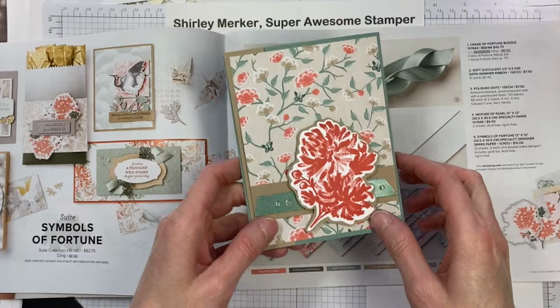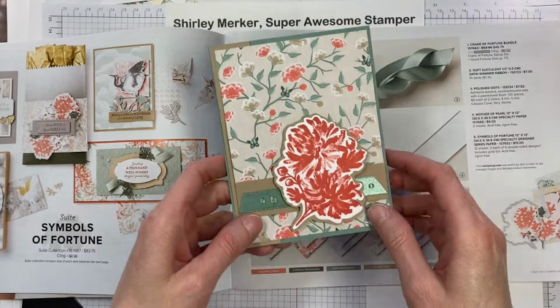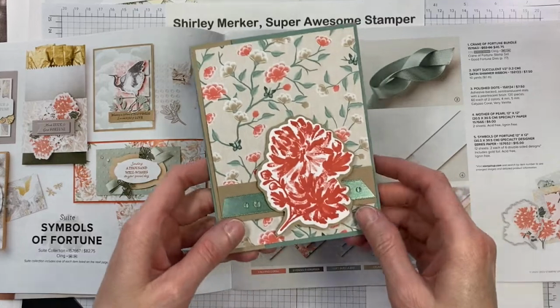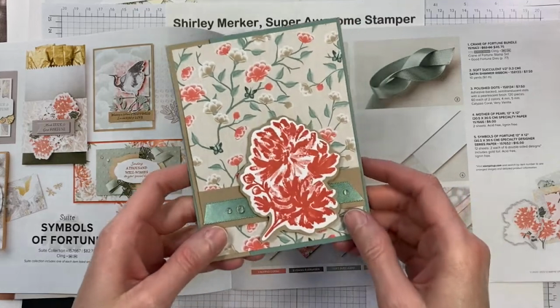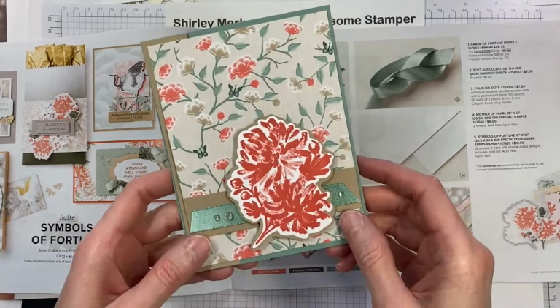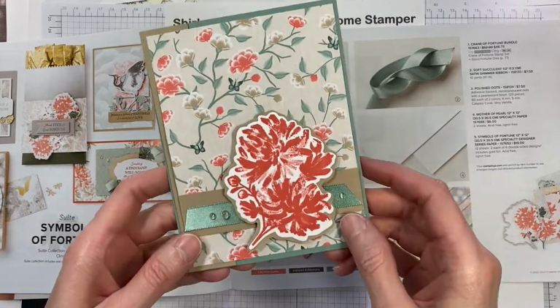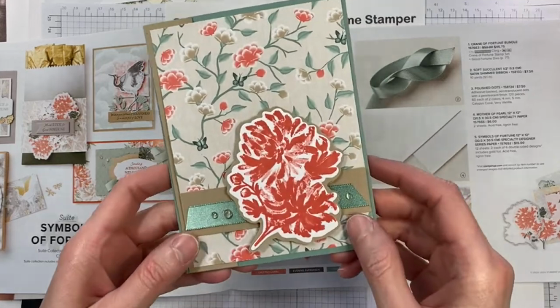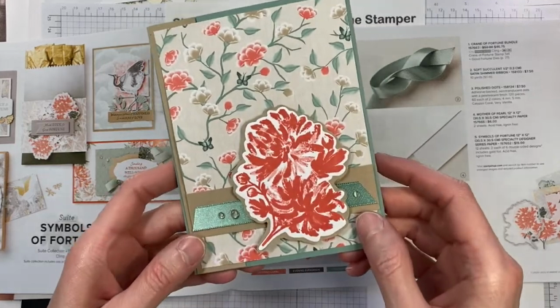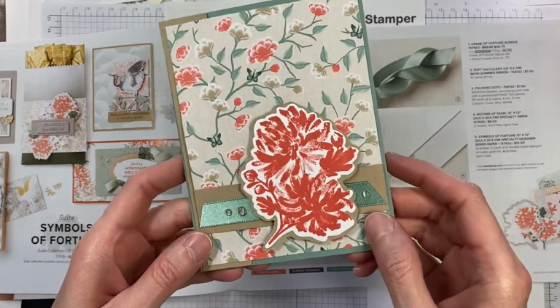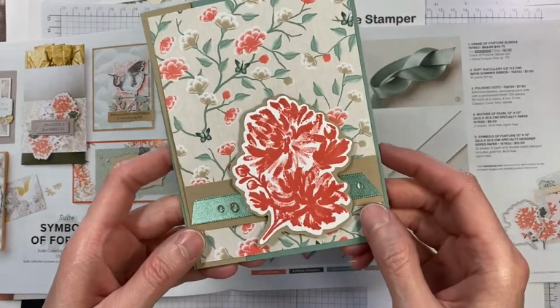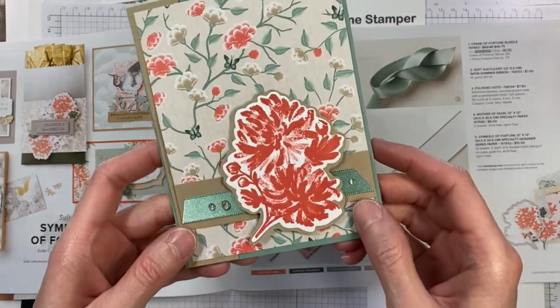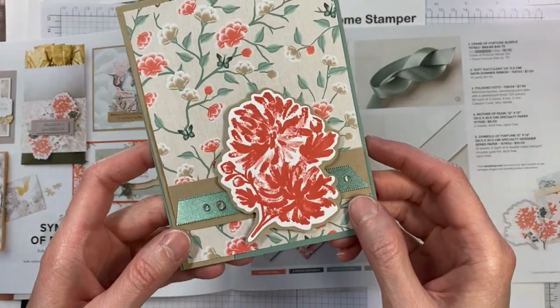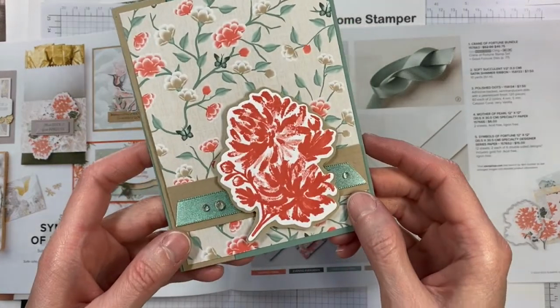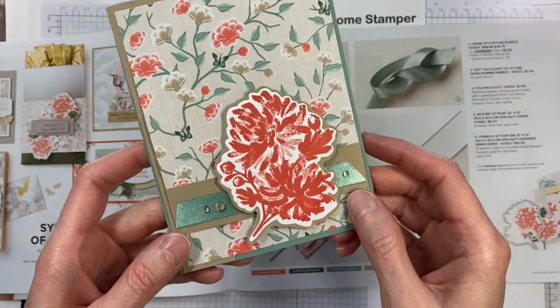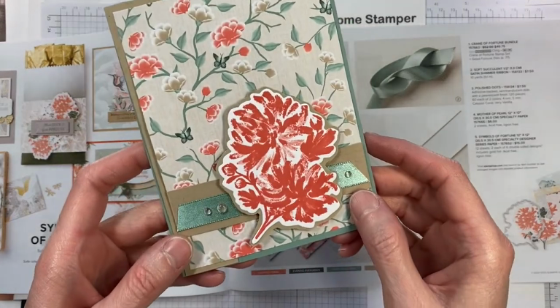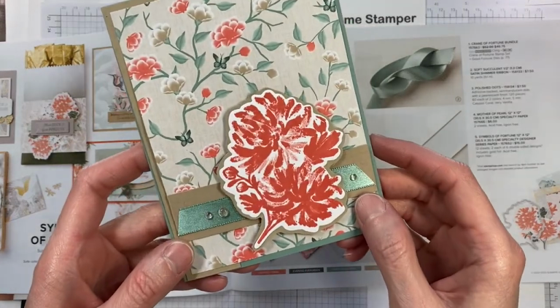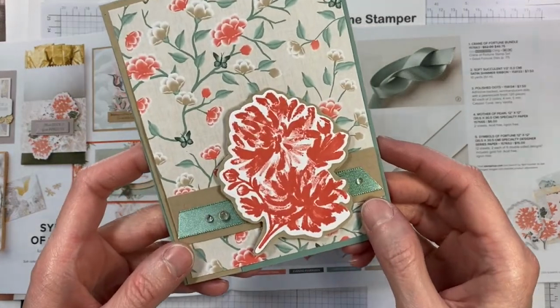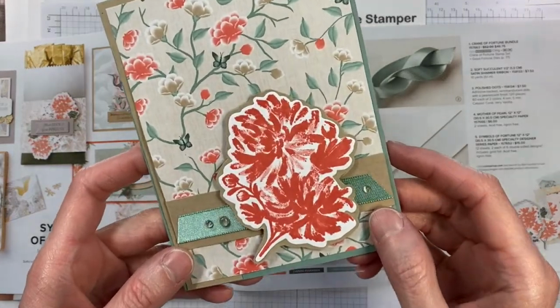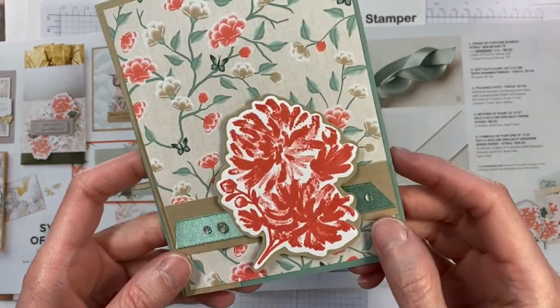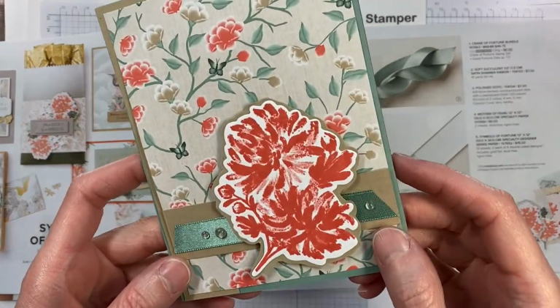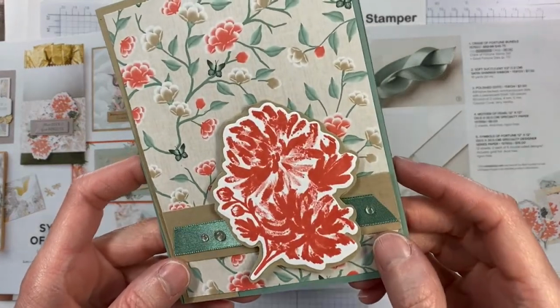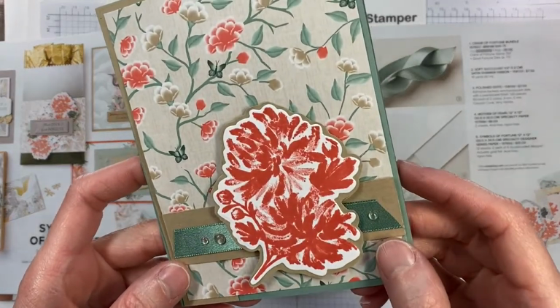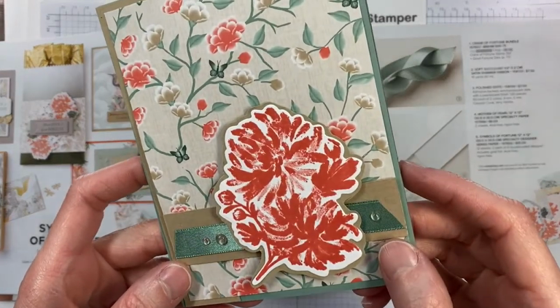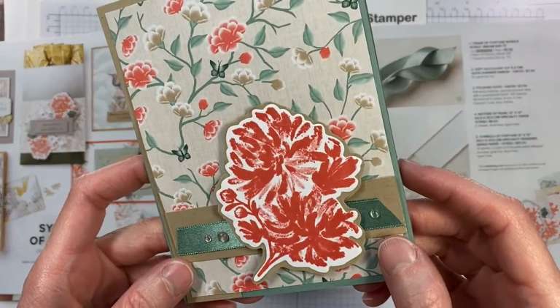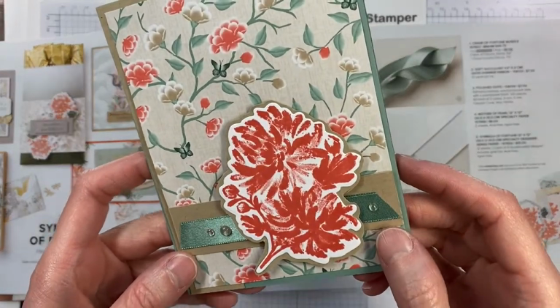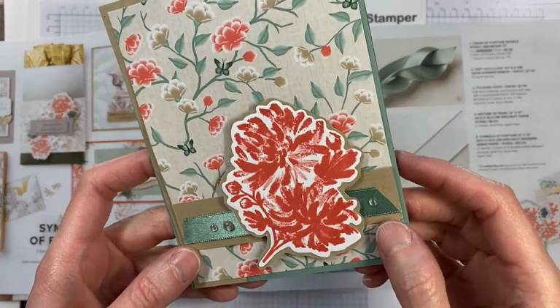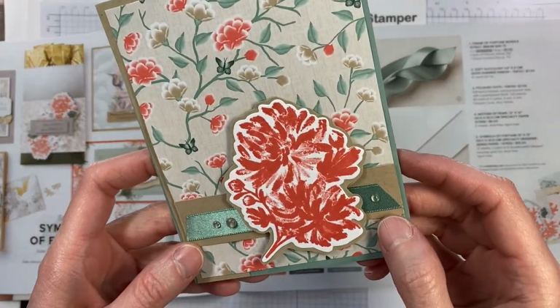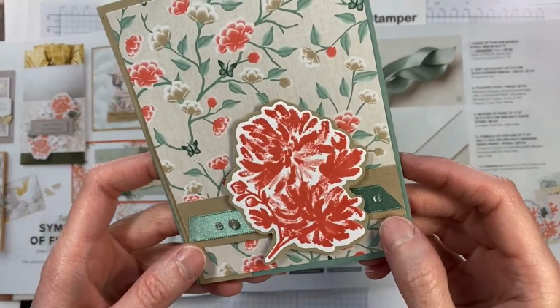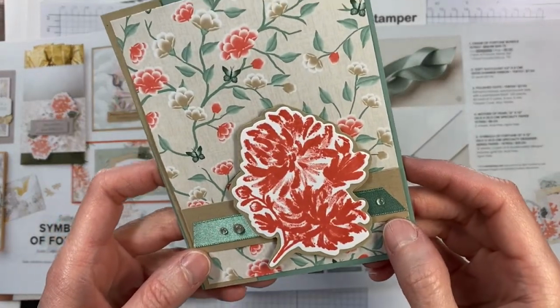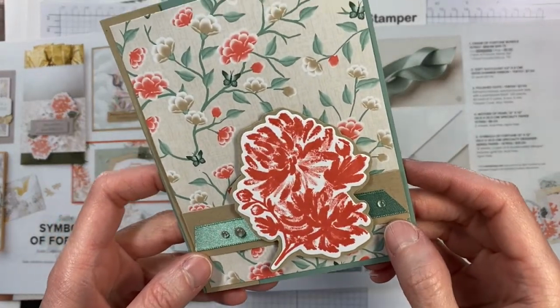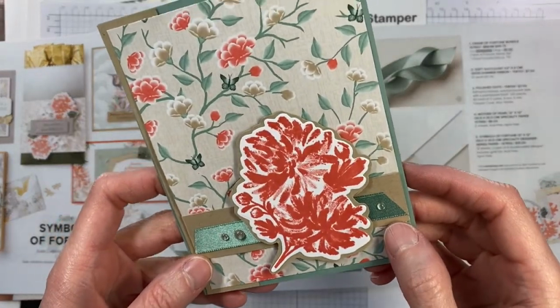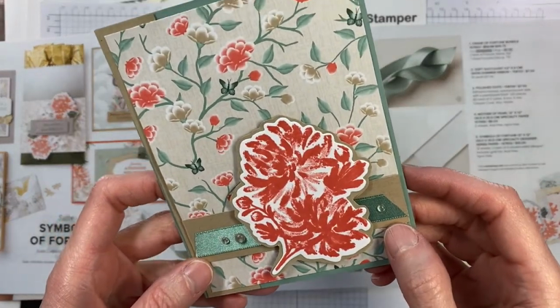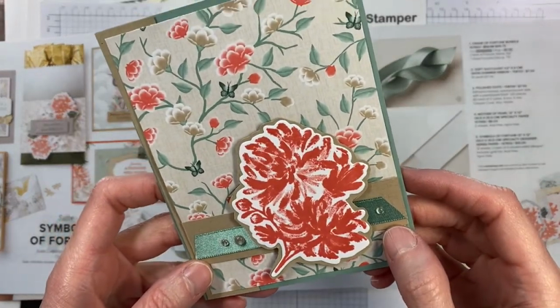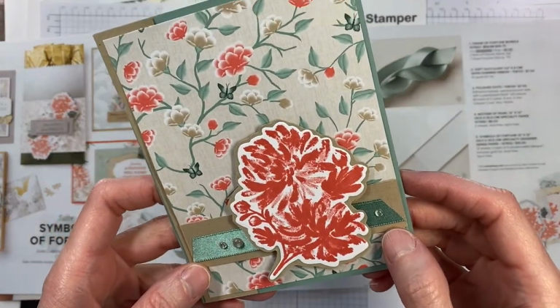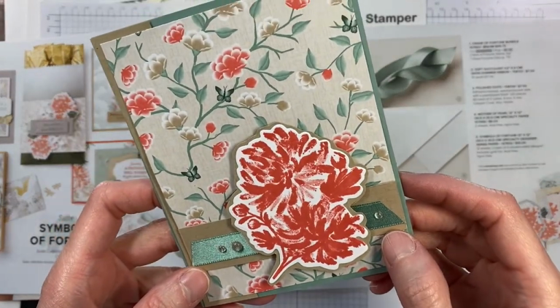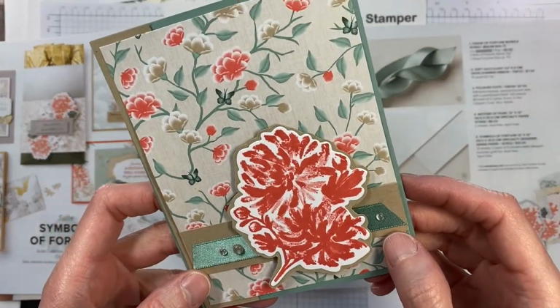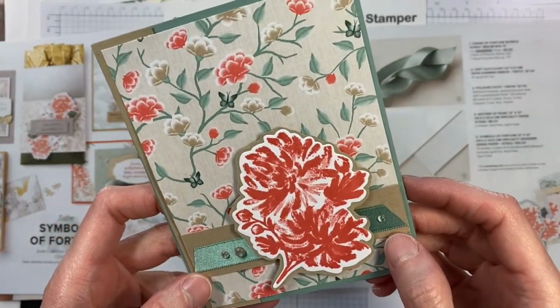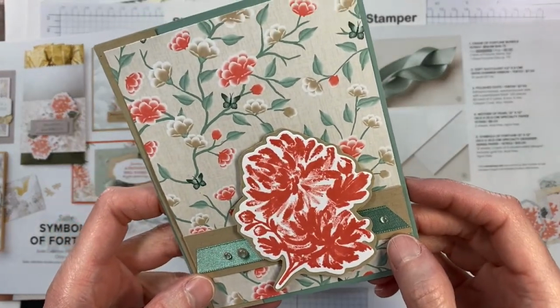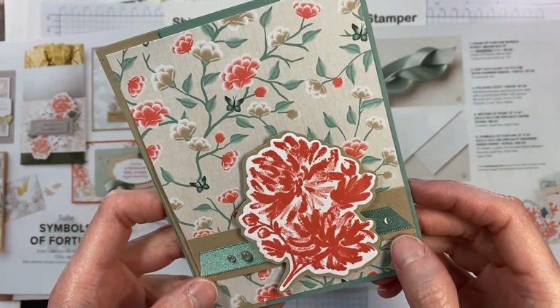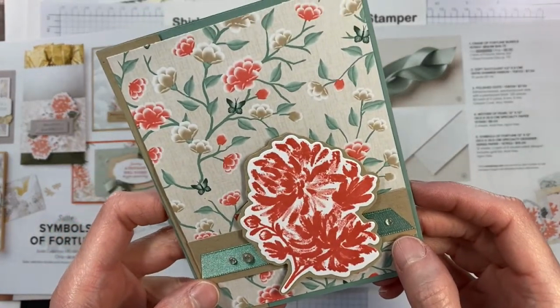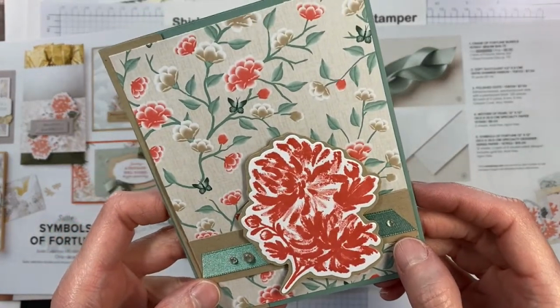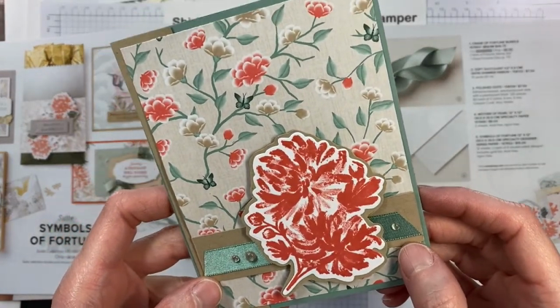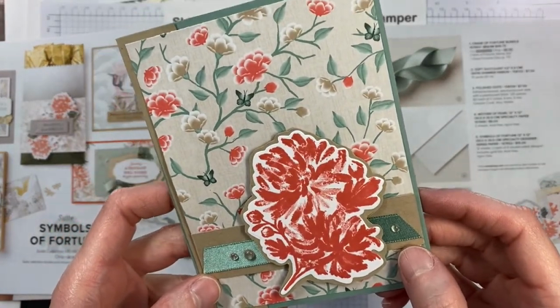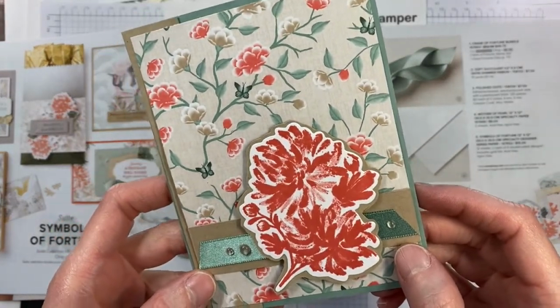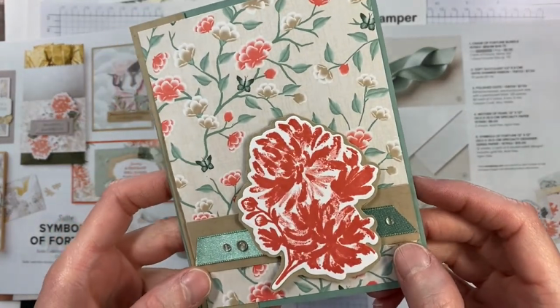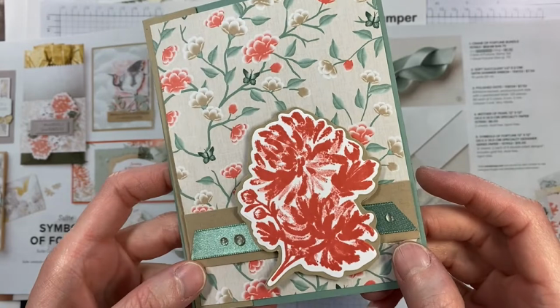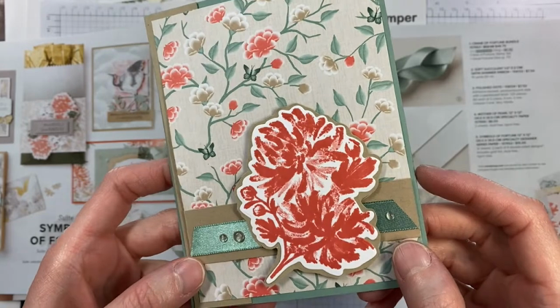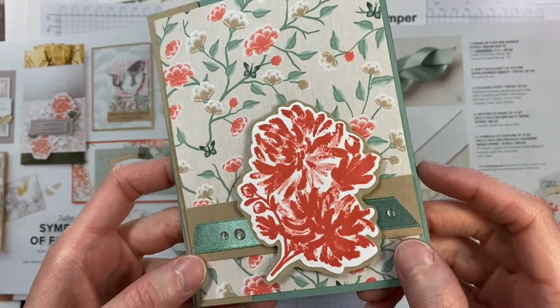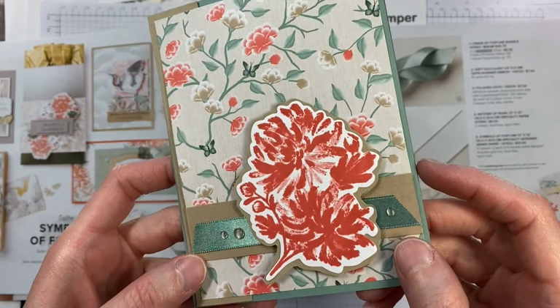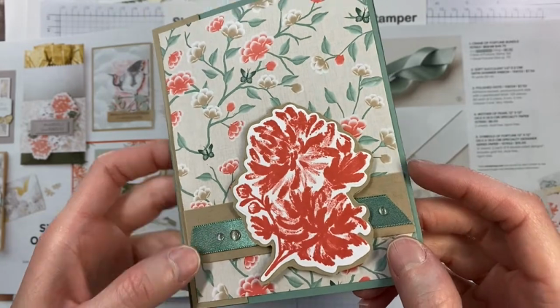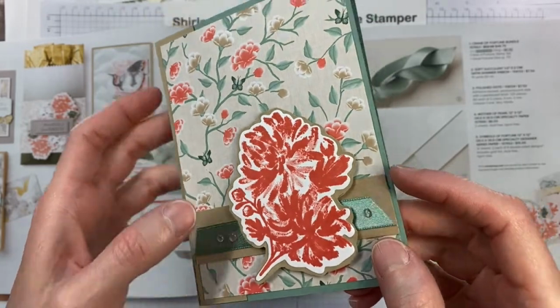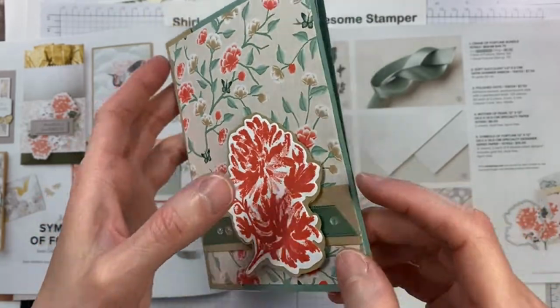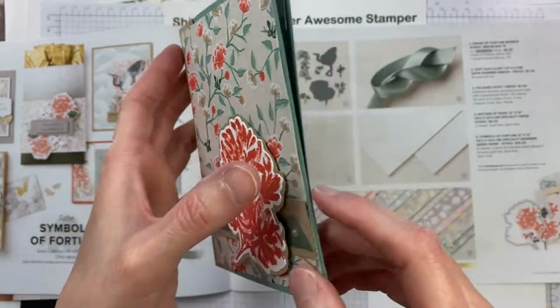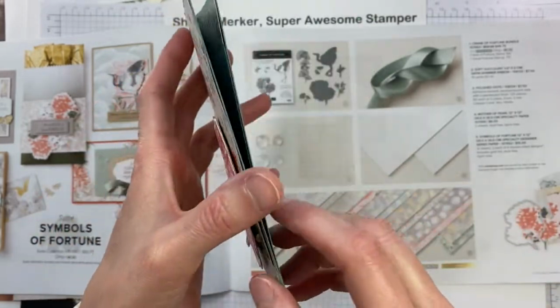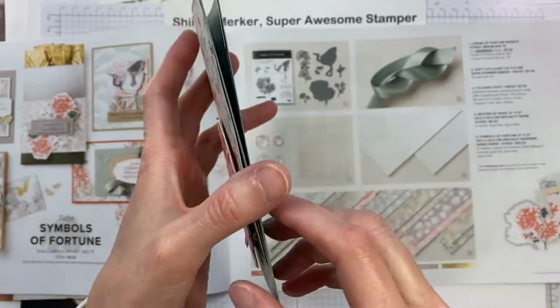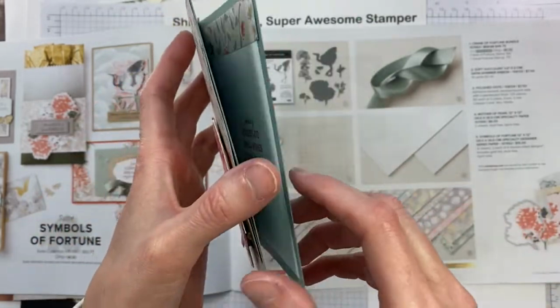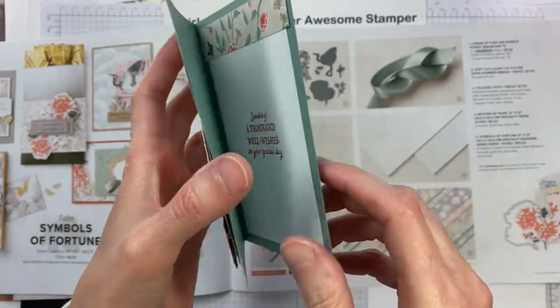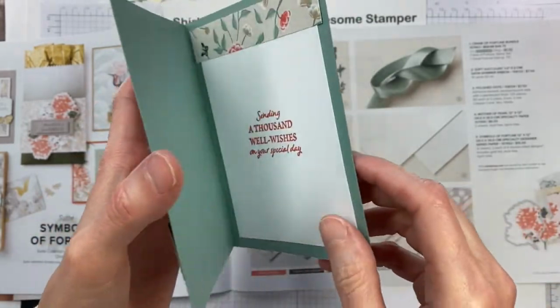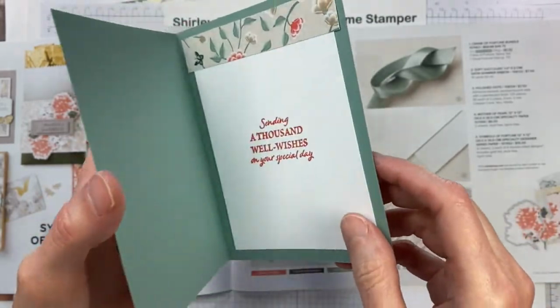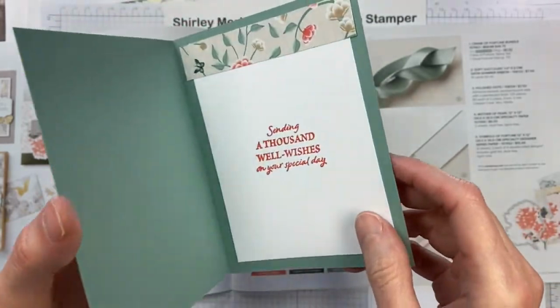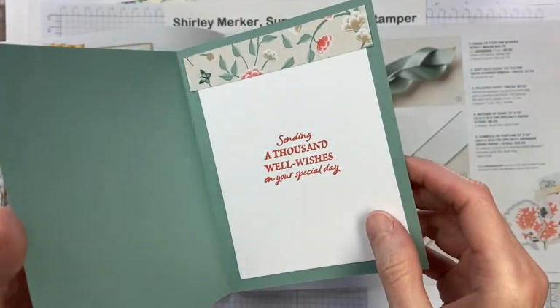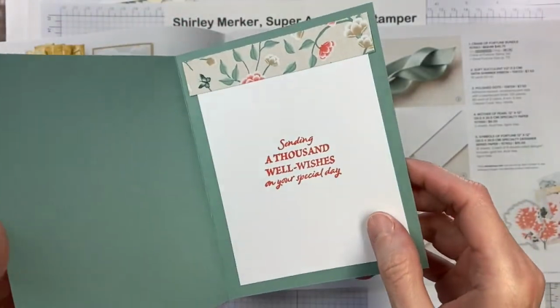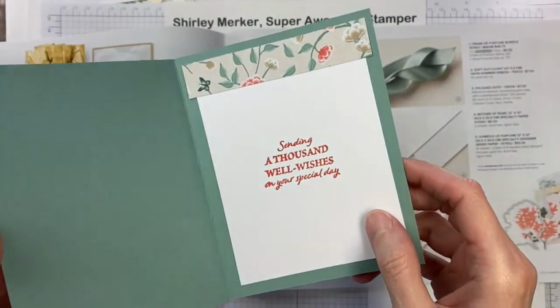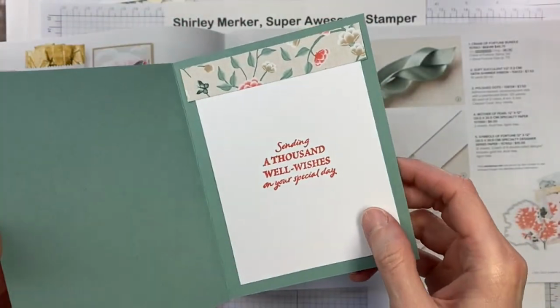Hello Stampers! This is Super Awesome Stamper Shirley Merker. I'm an independent Stampin' Up Demonstrator from Wisconsin, USA.